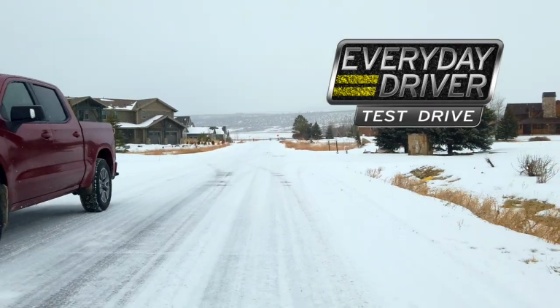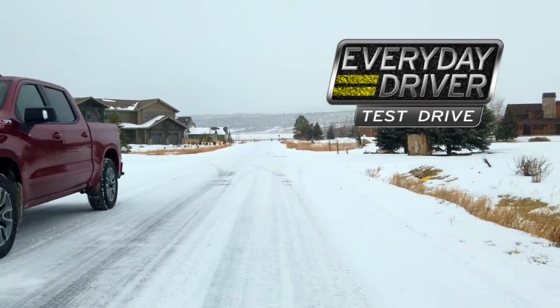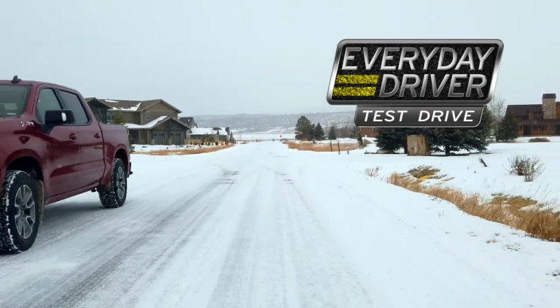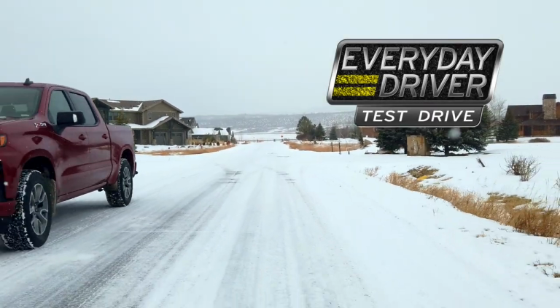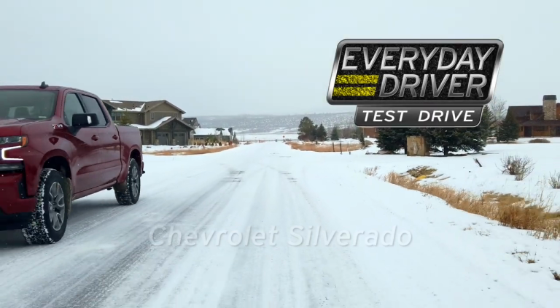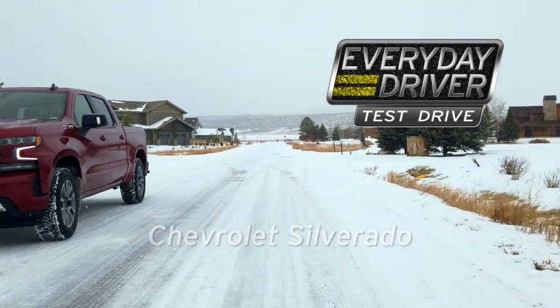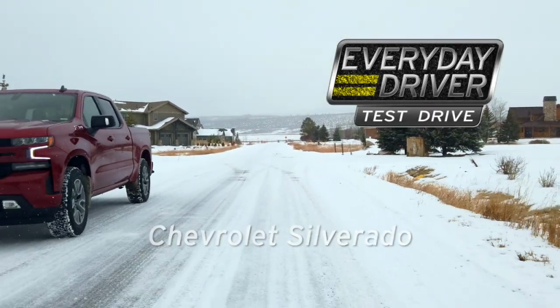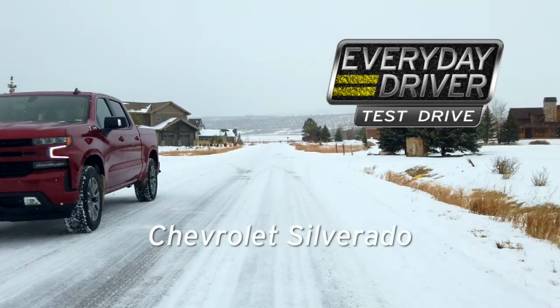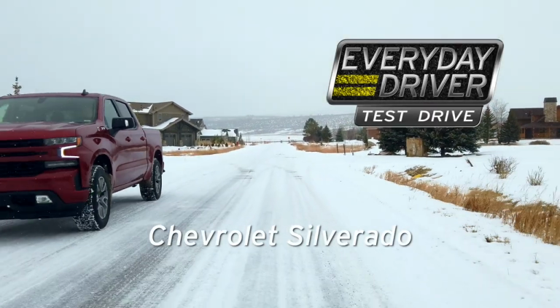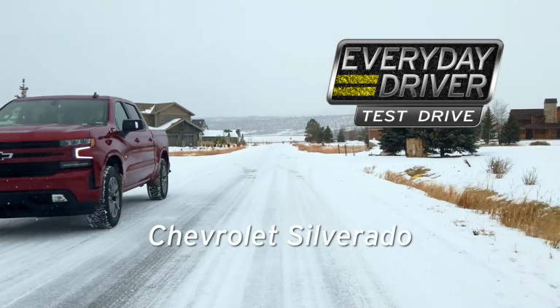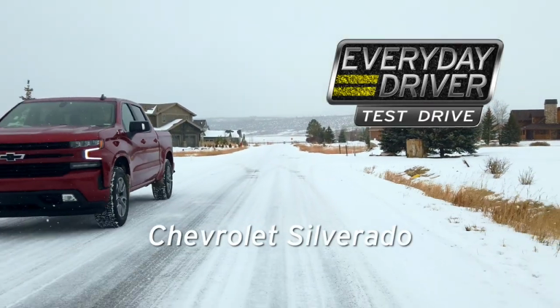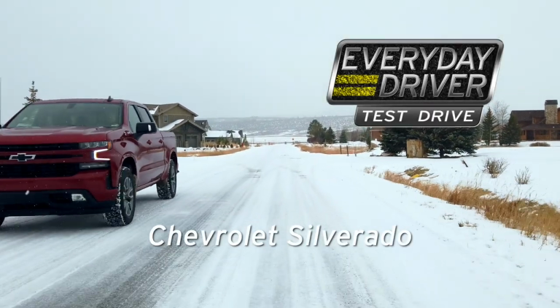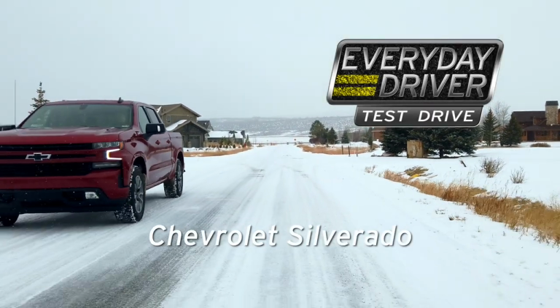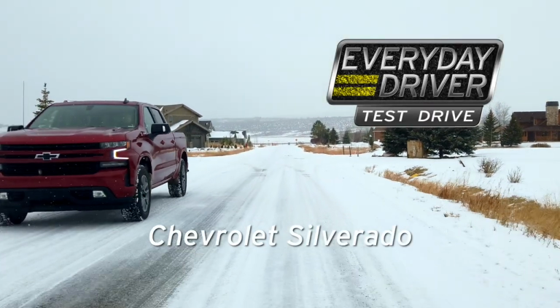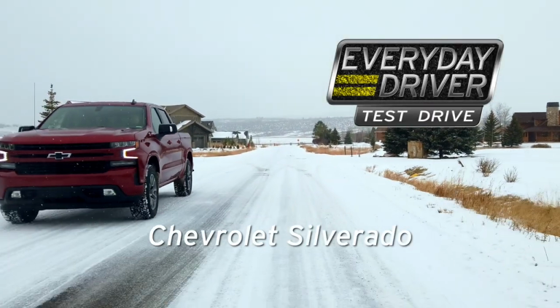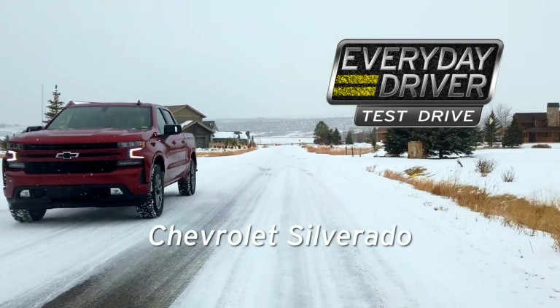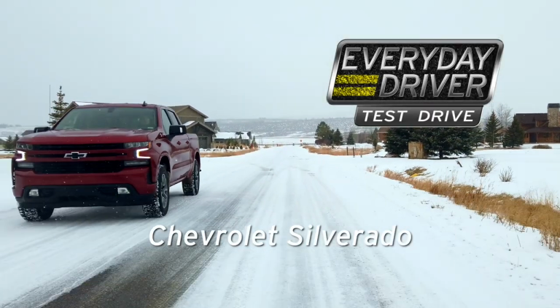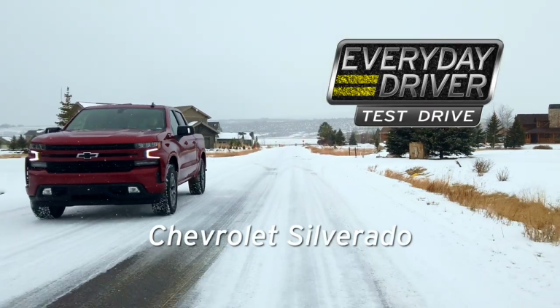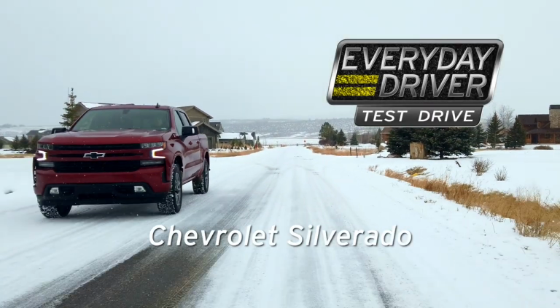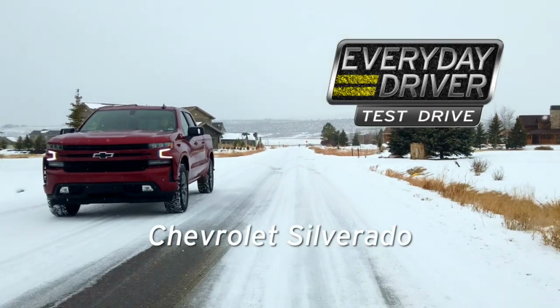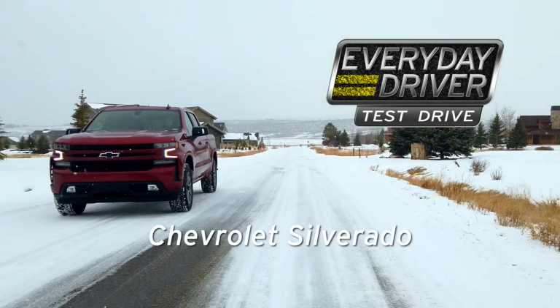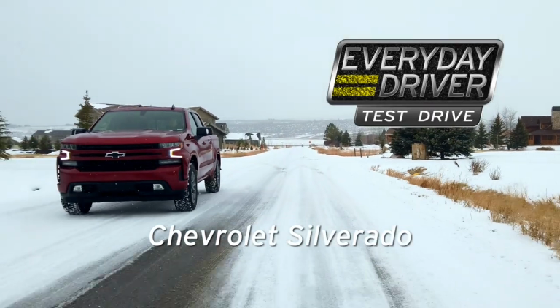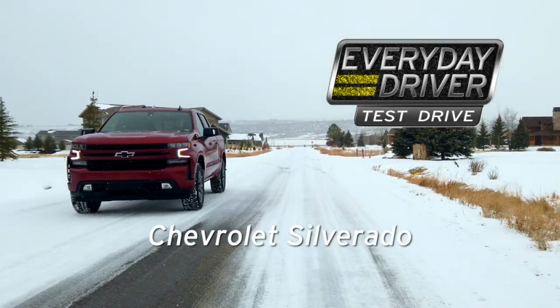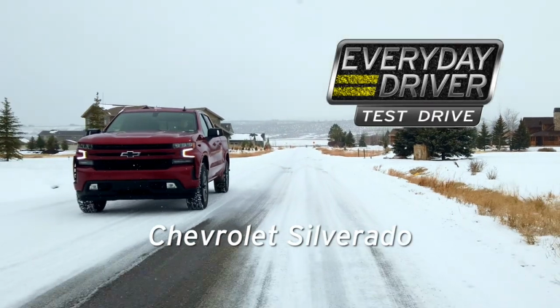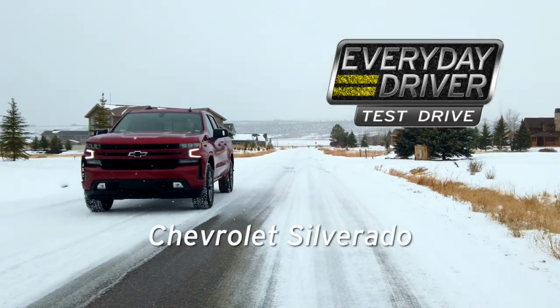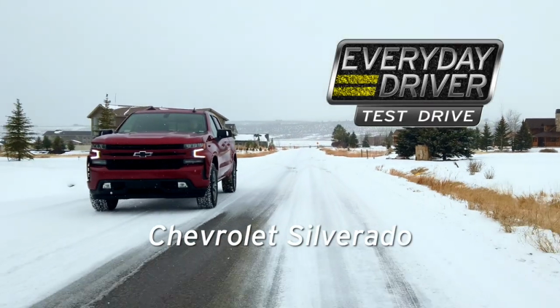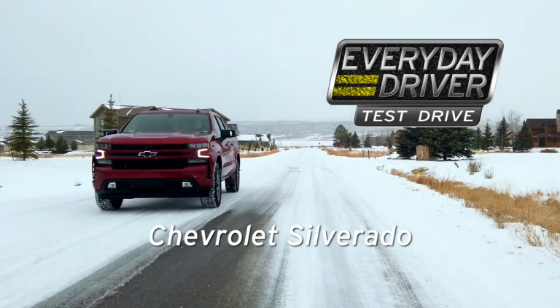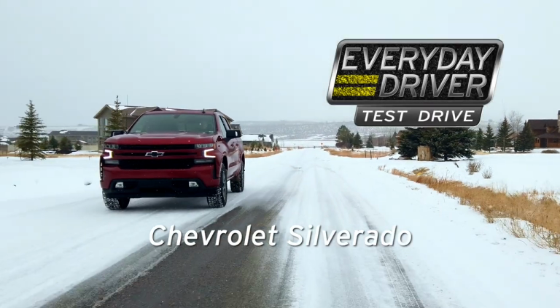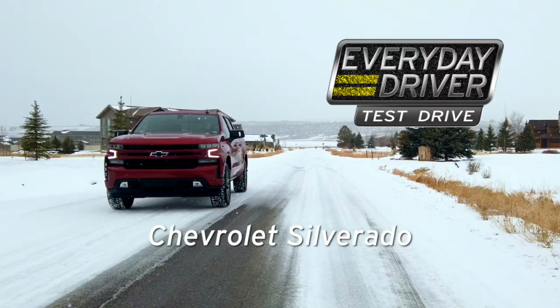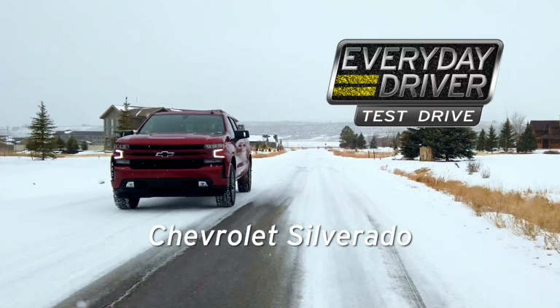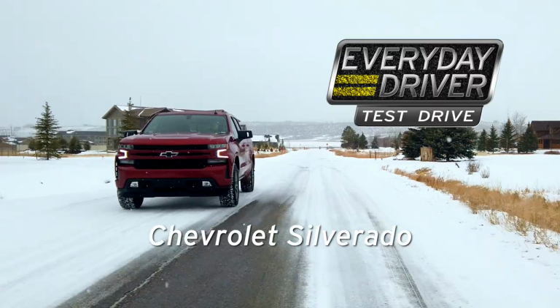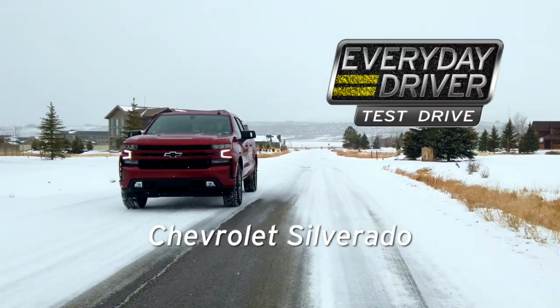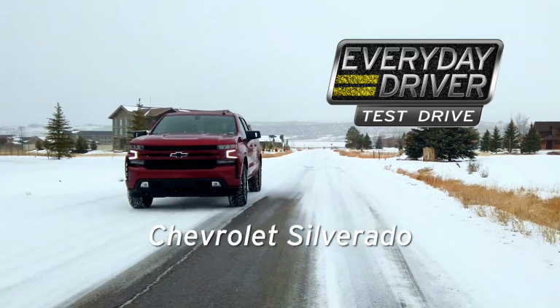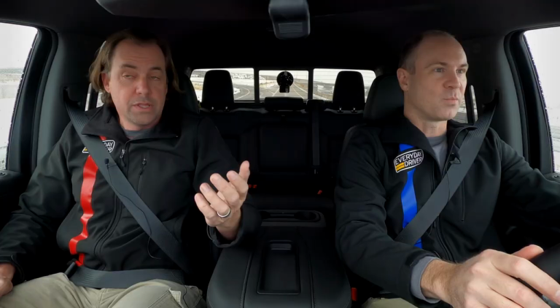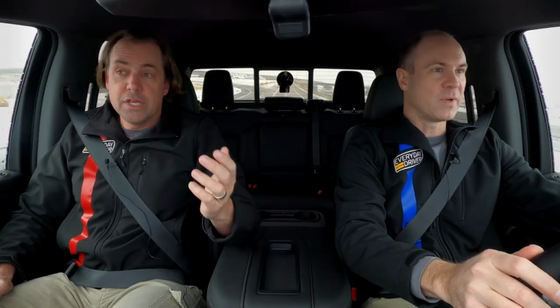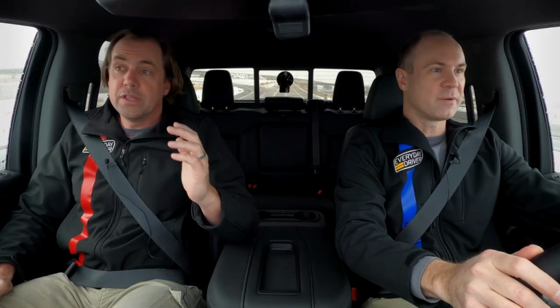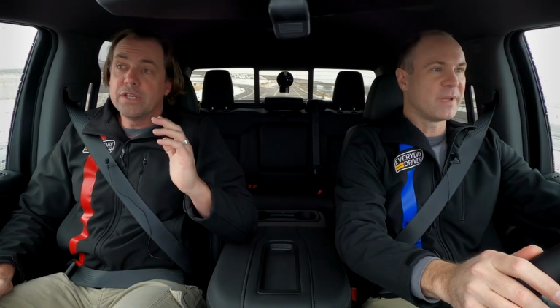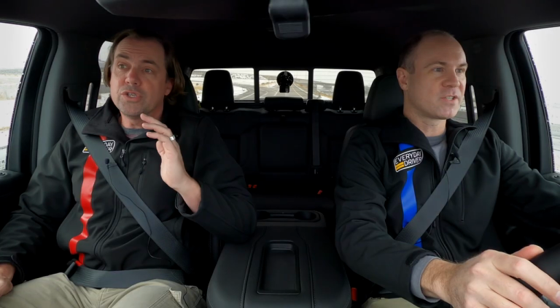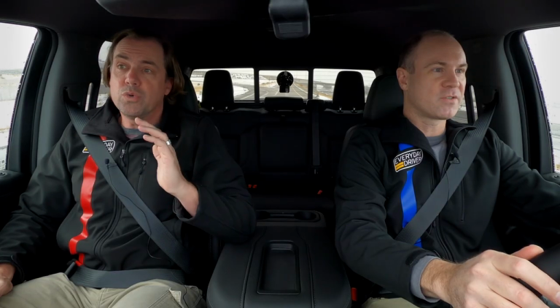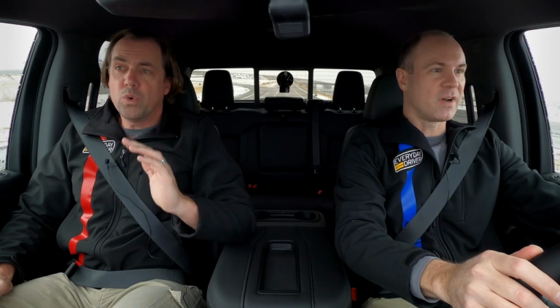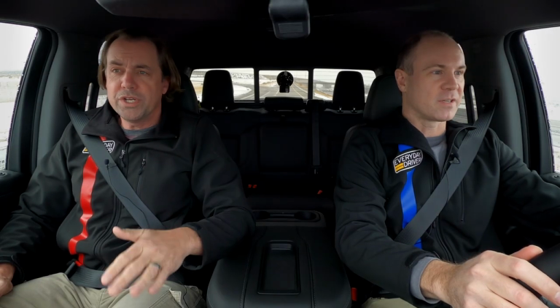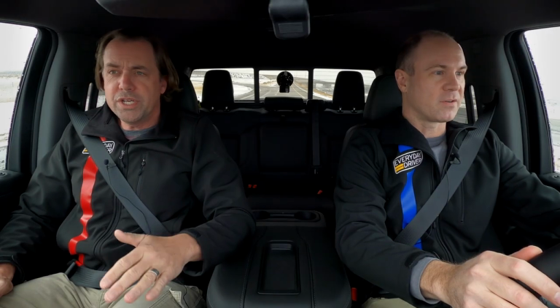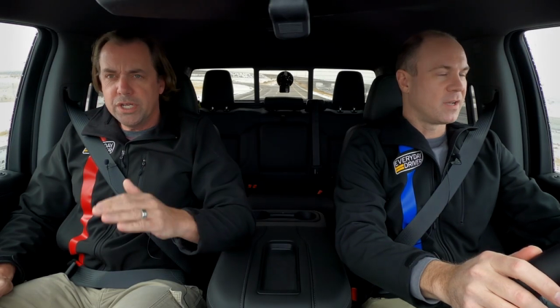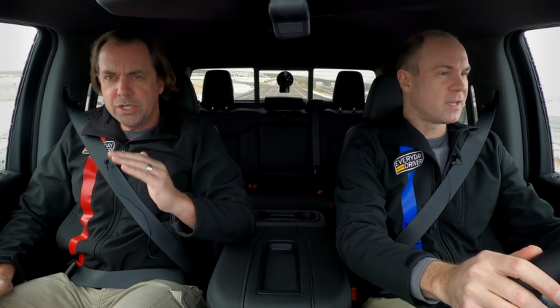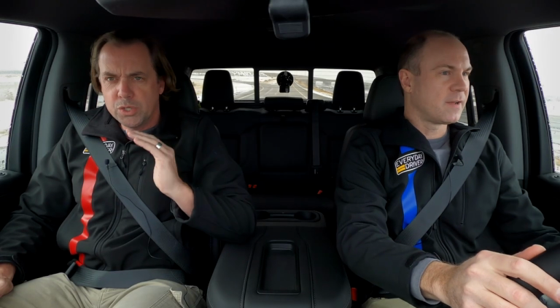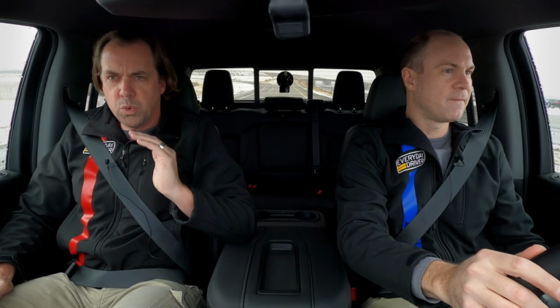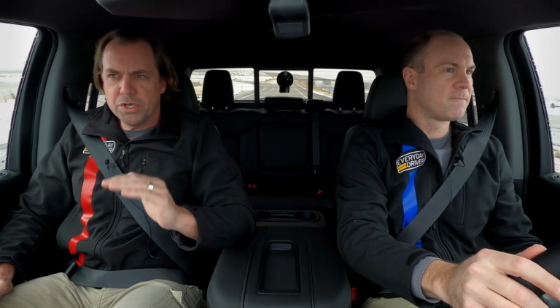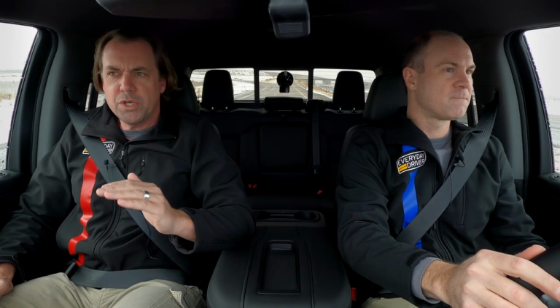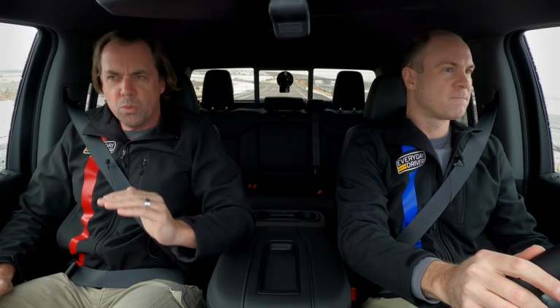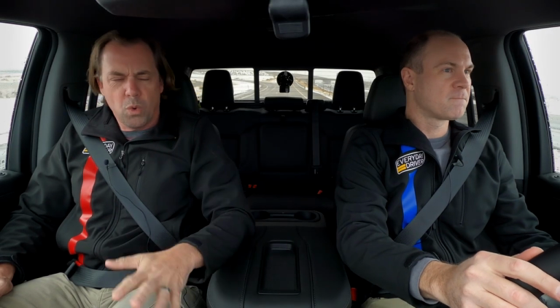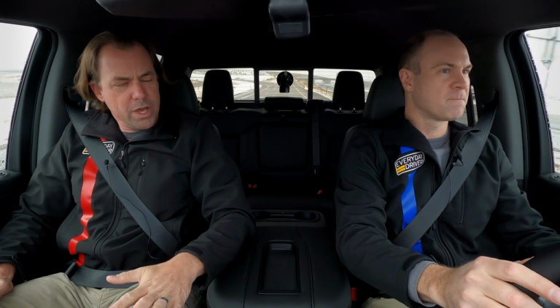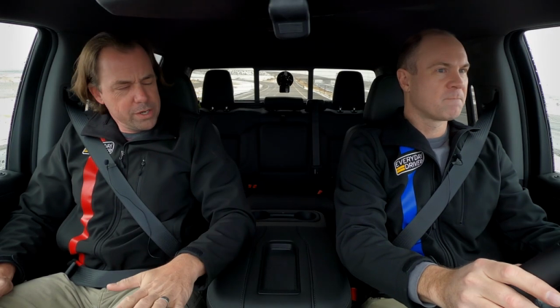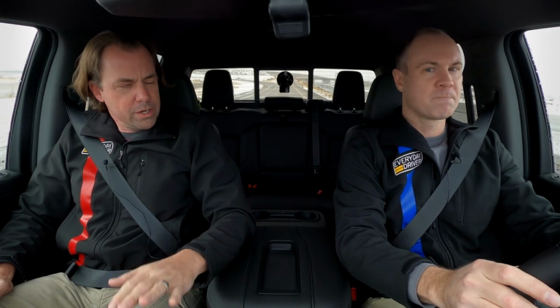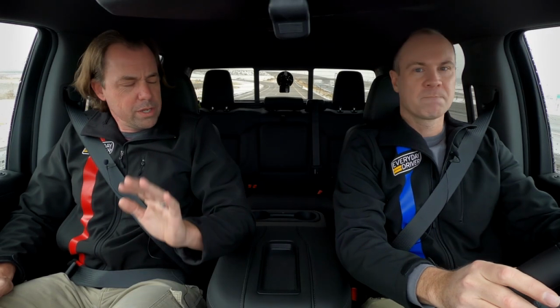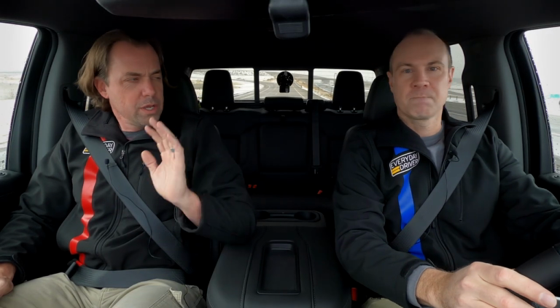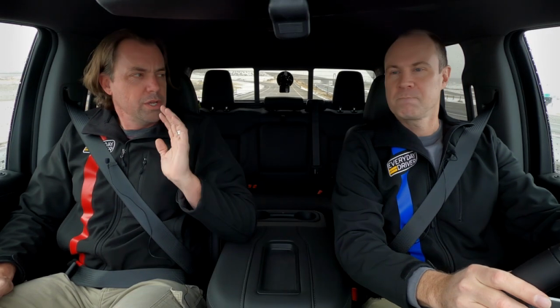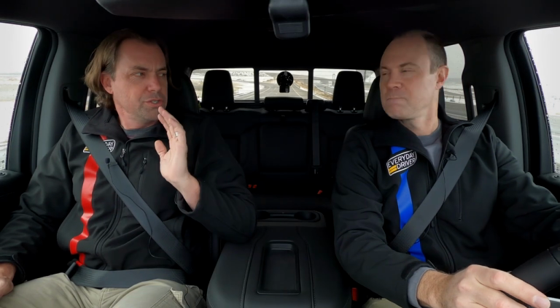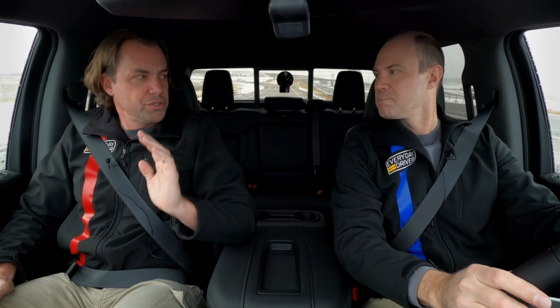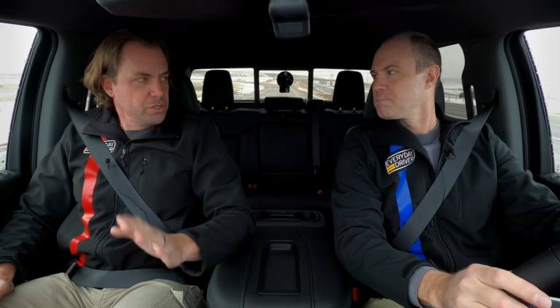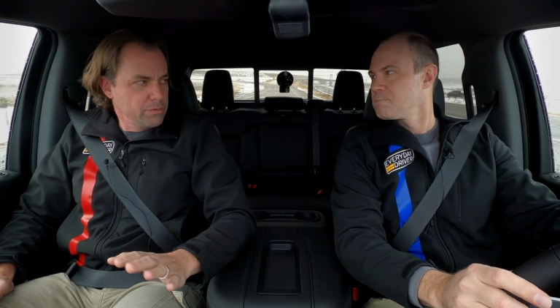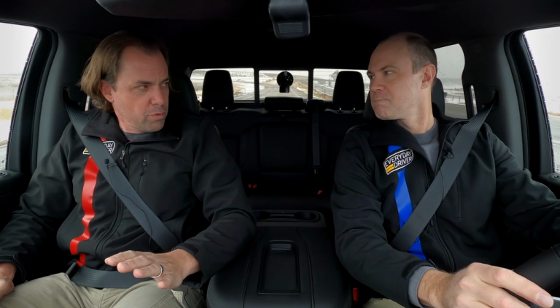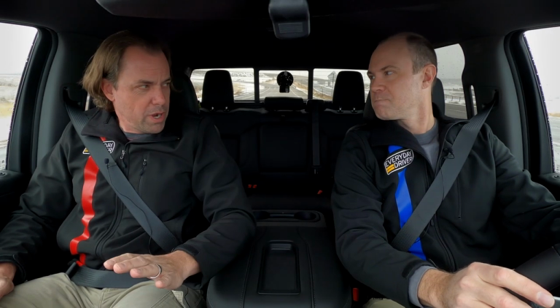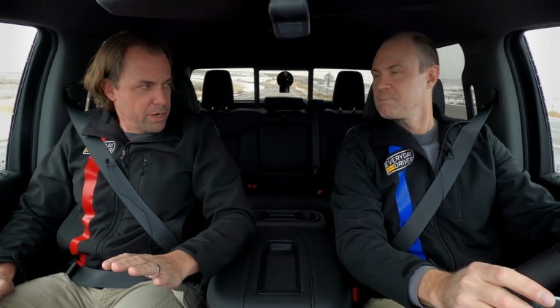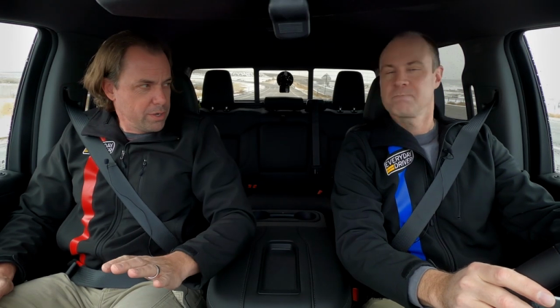It's more trucks, but now it's more trucks in winter. Winter means trucks. 2021 Silverado.